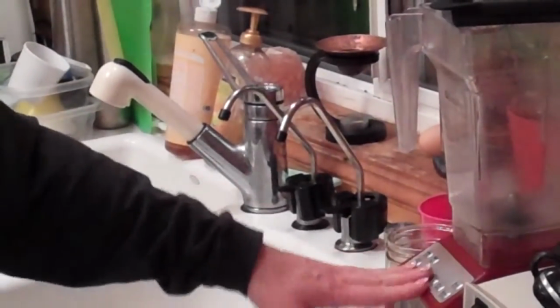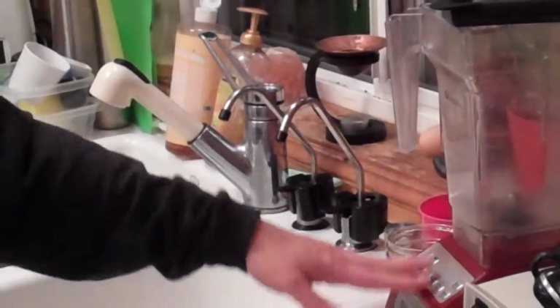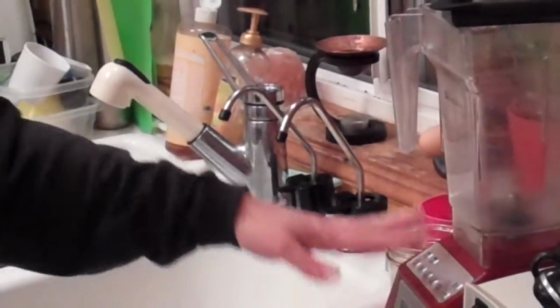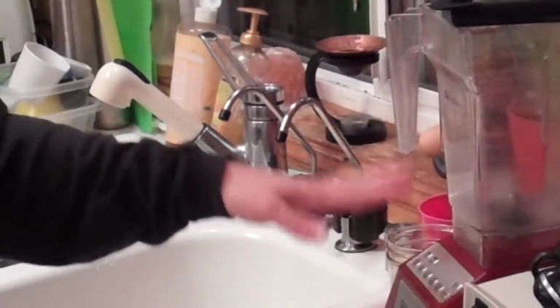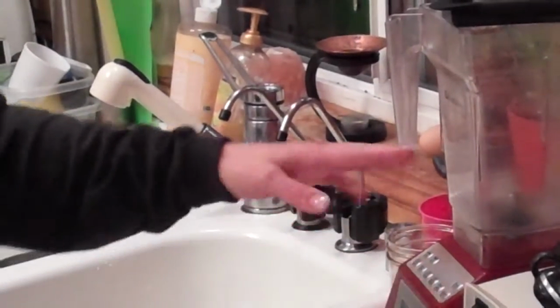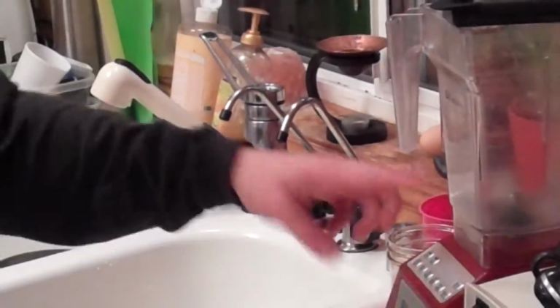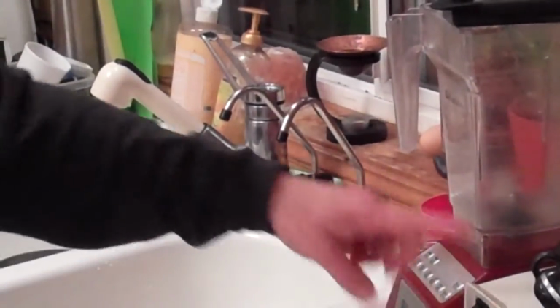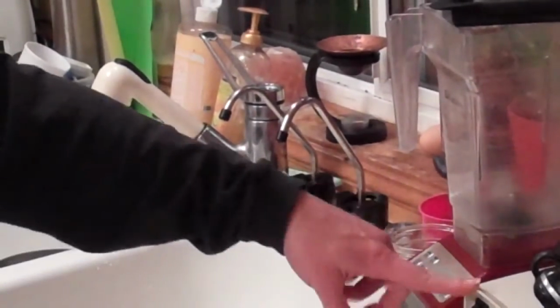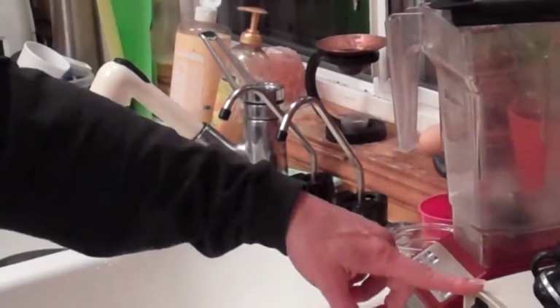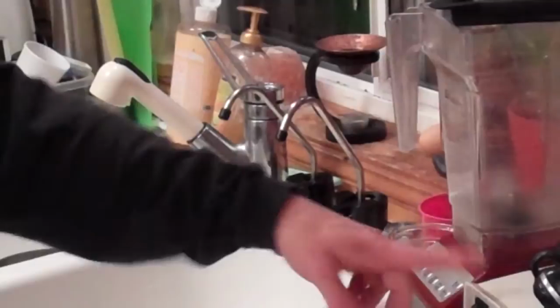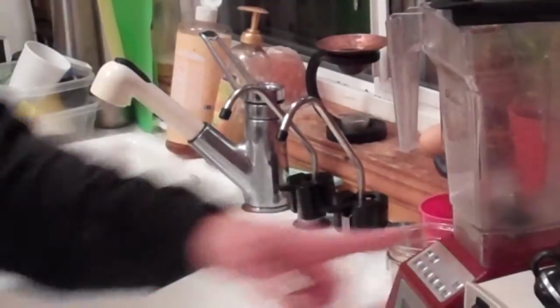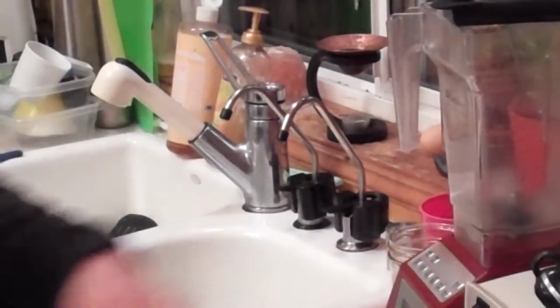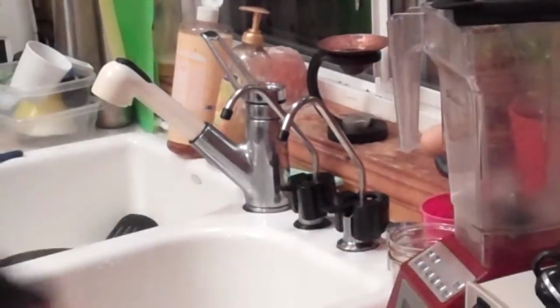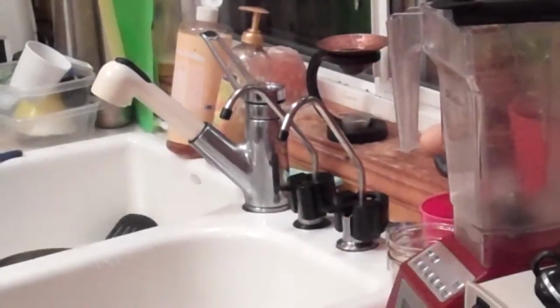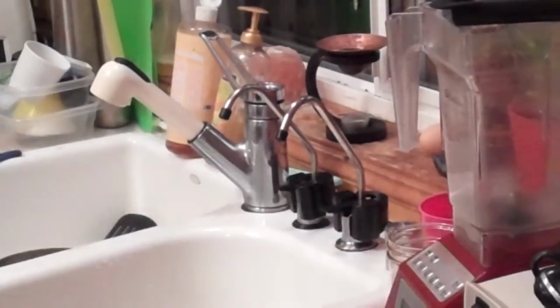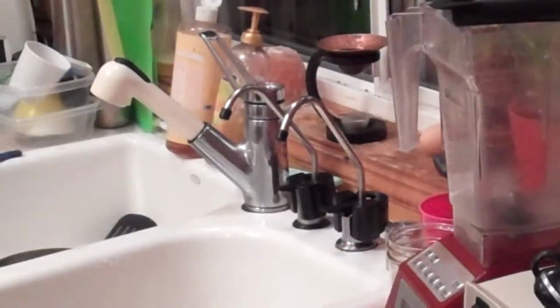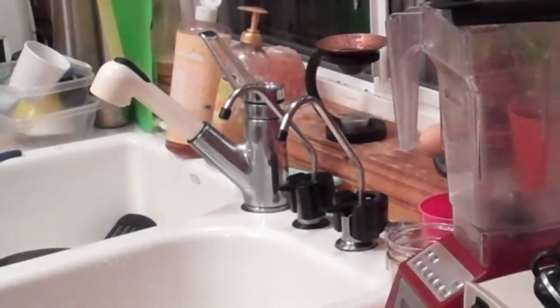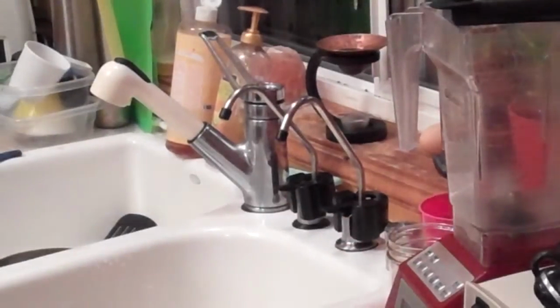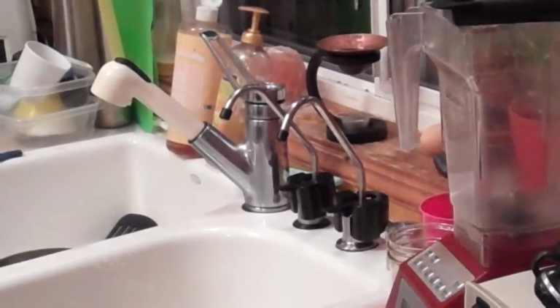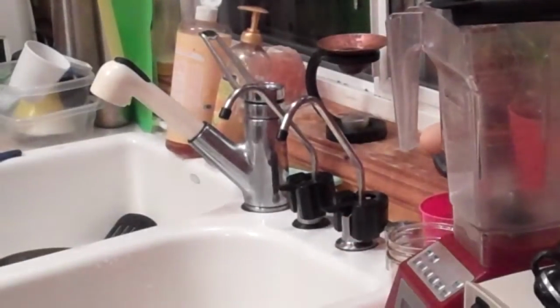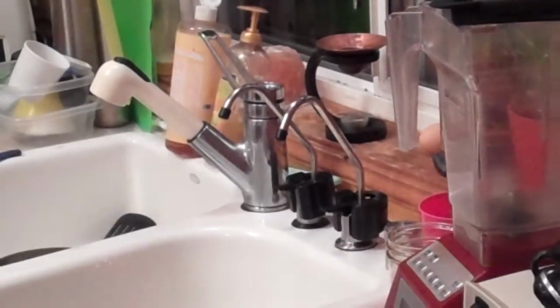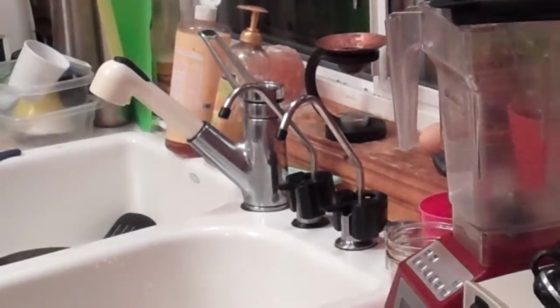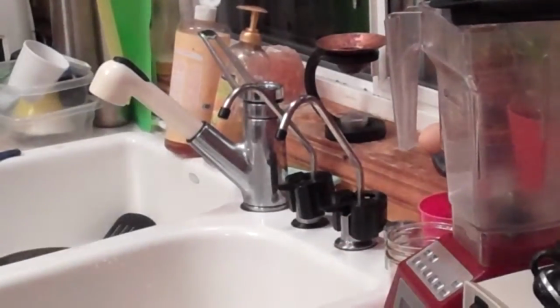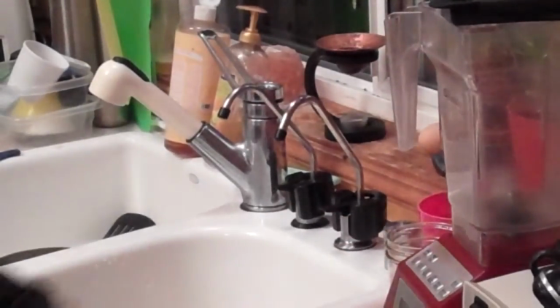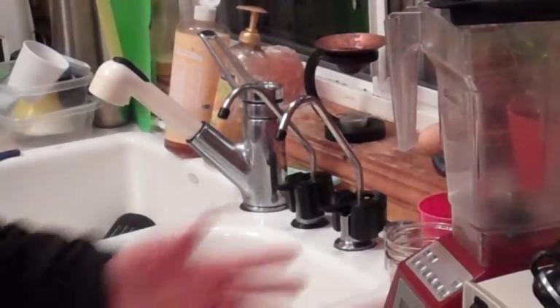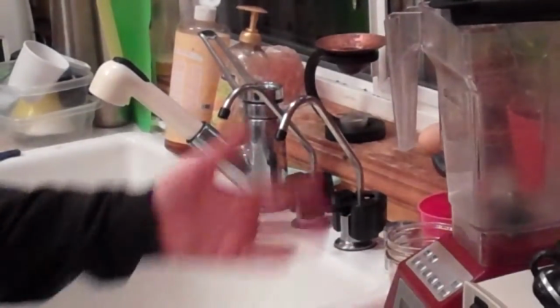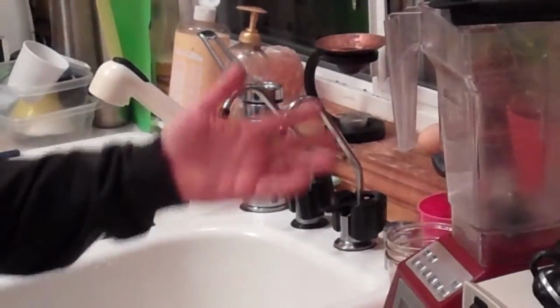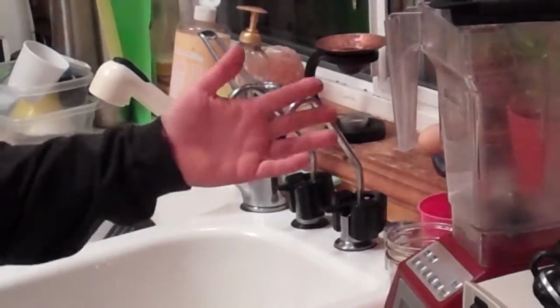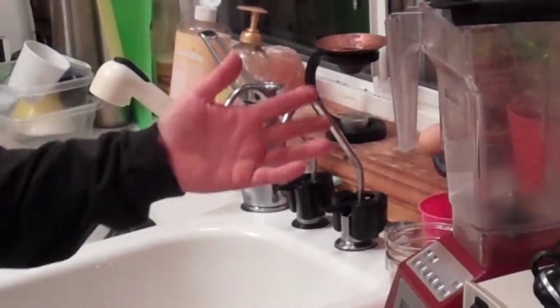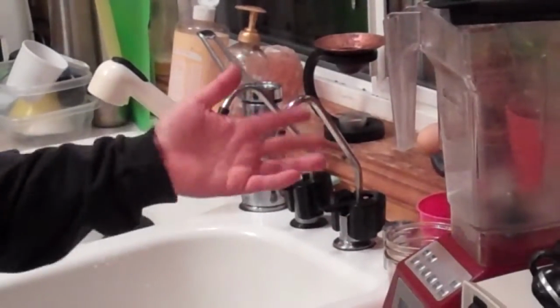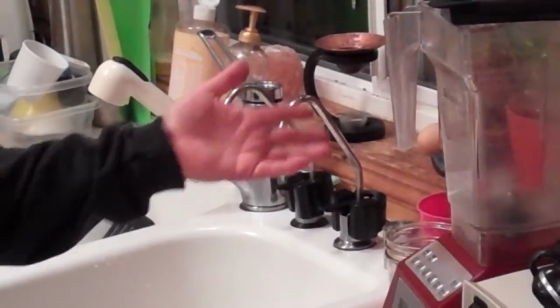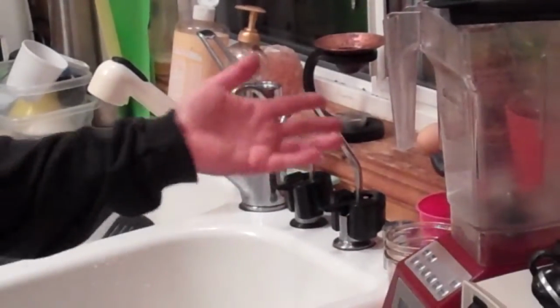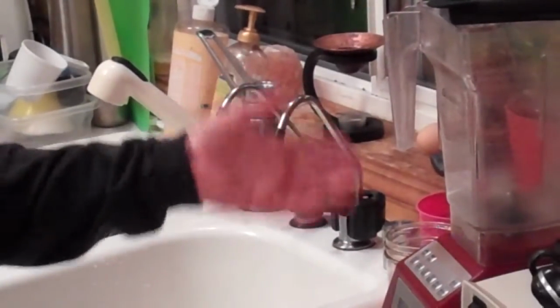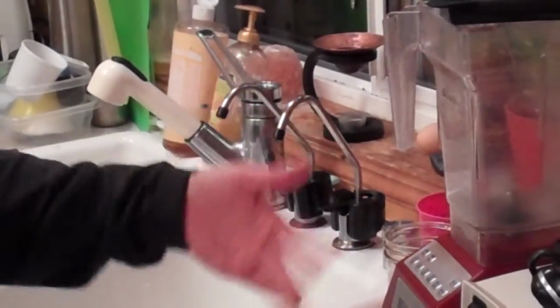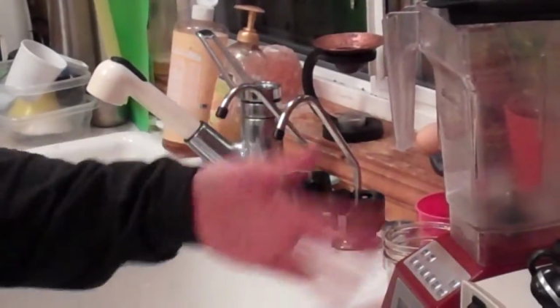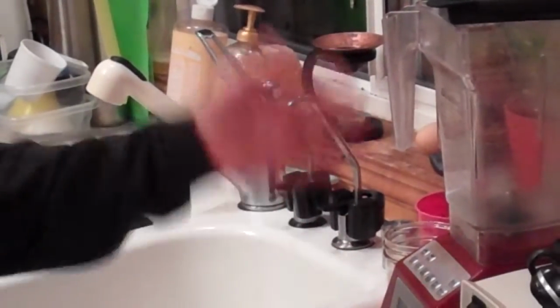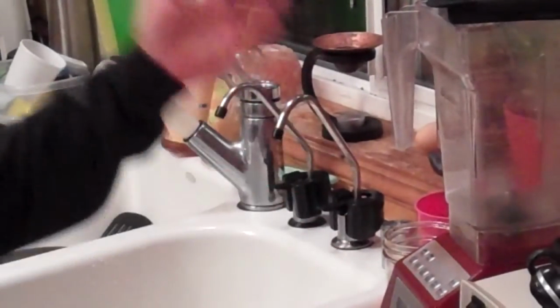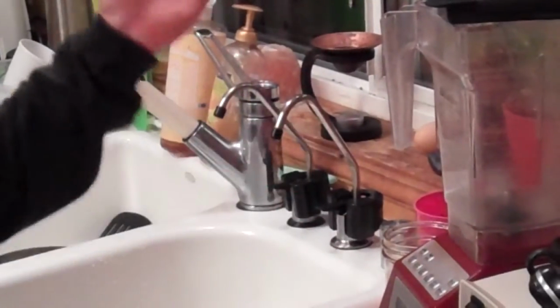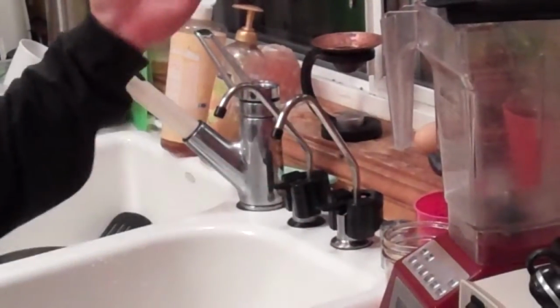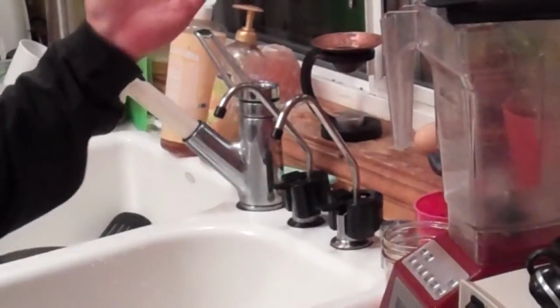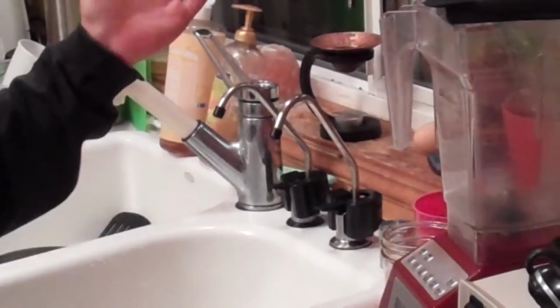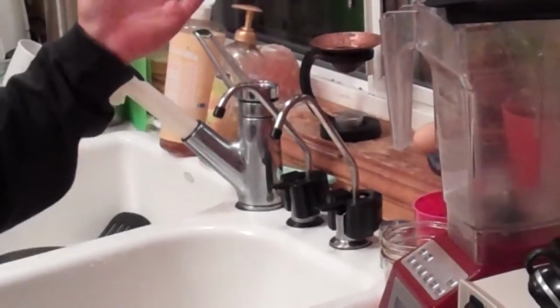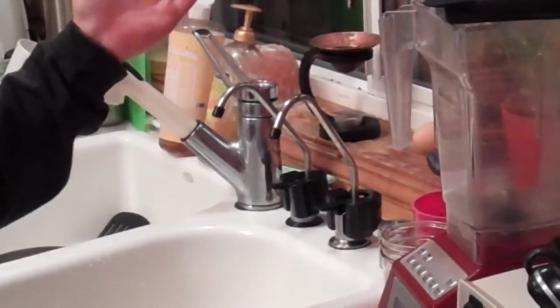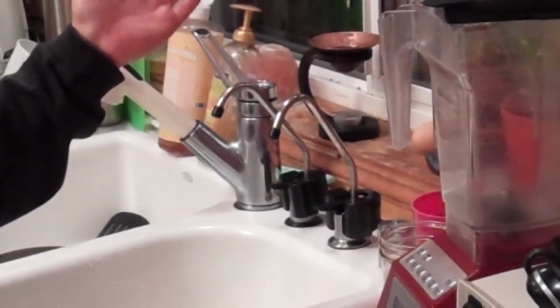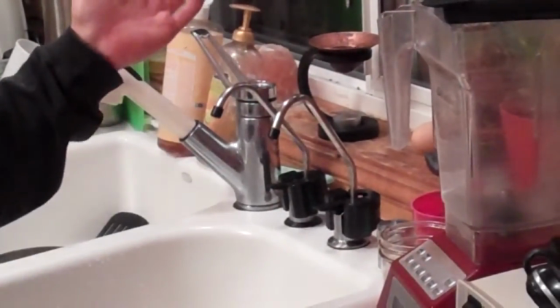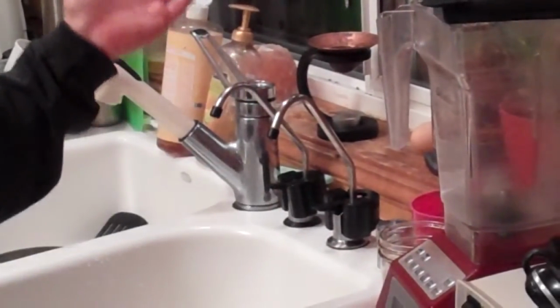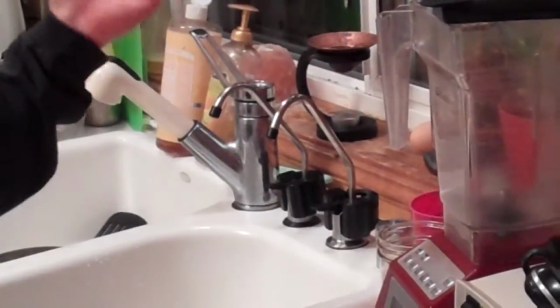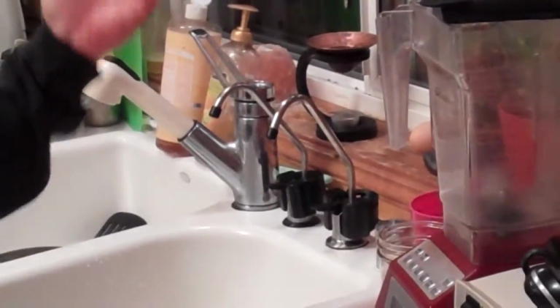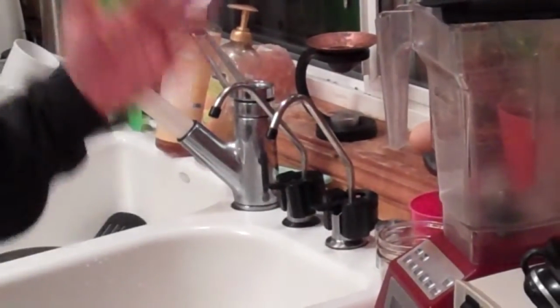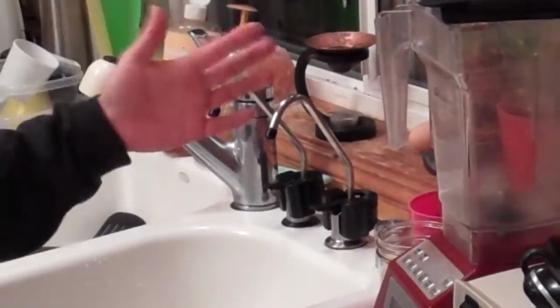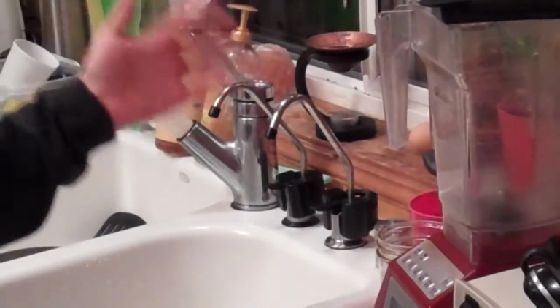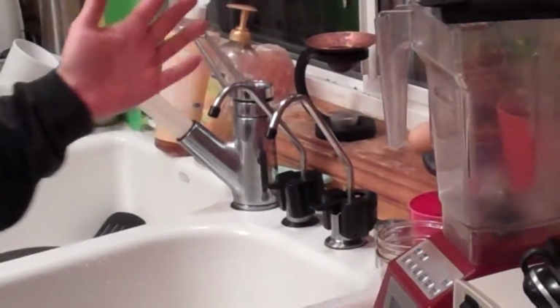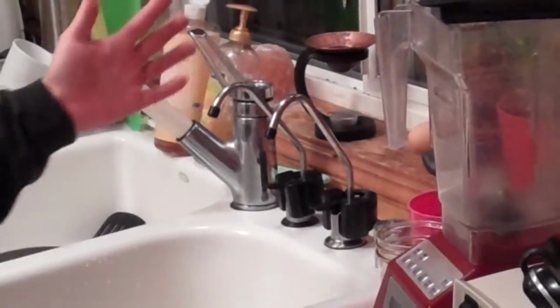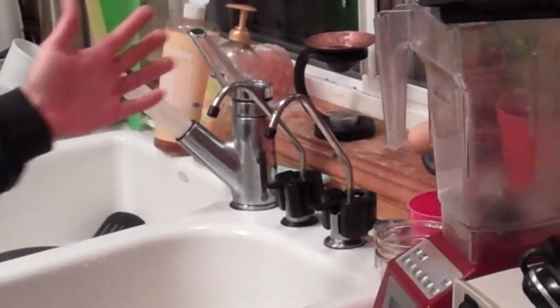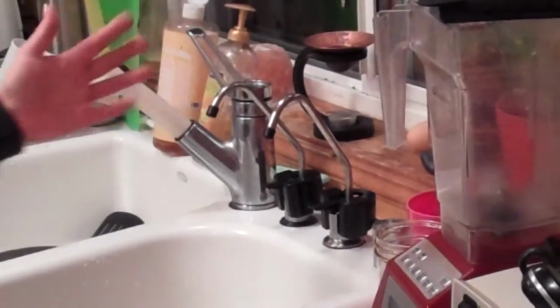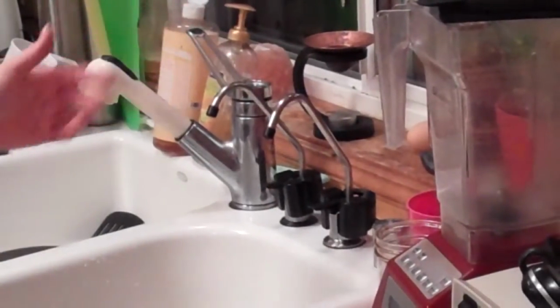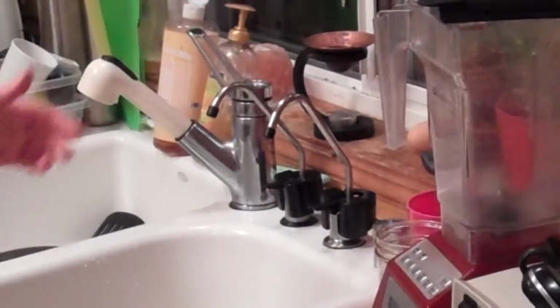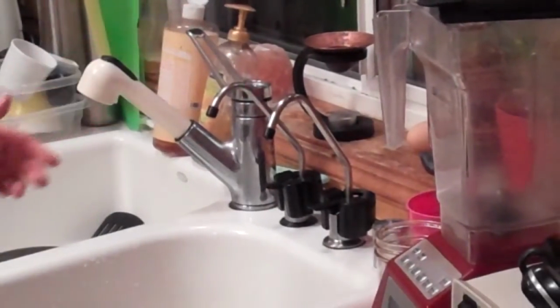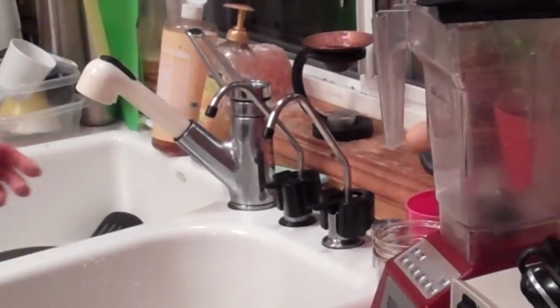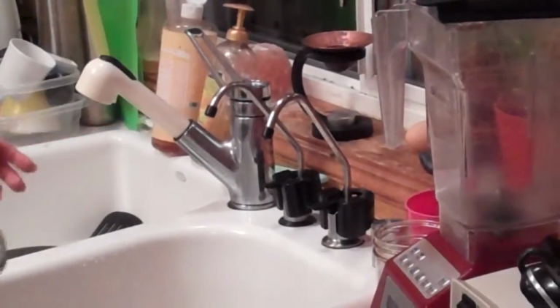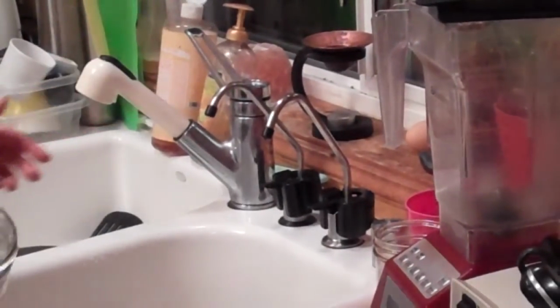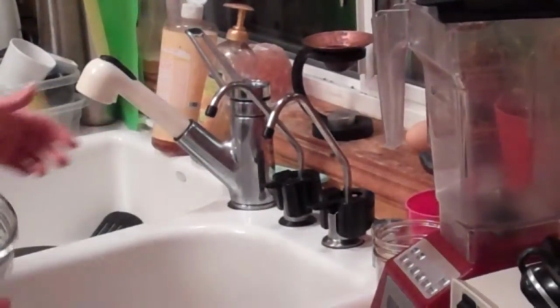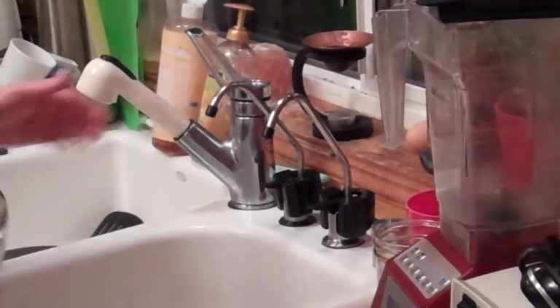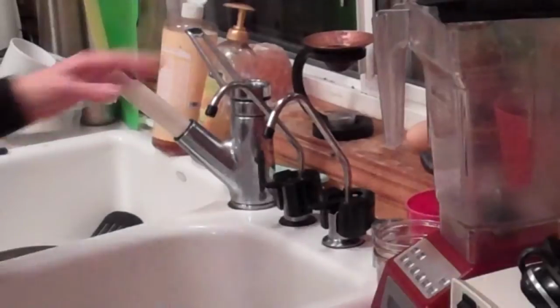The Blendtec is very similar to the Vitamix, but different. We use them both, probably several times a day.